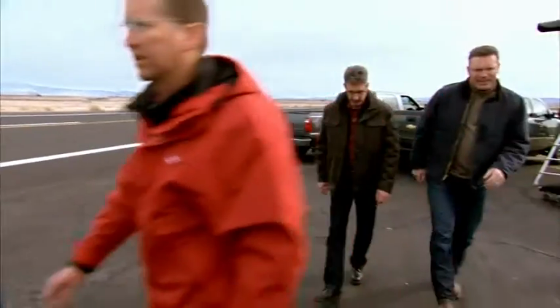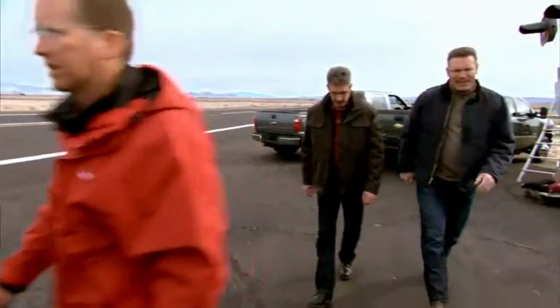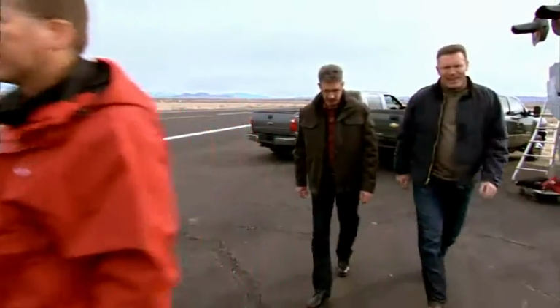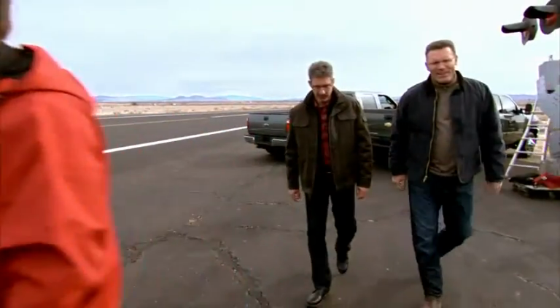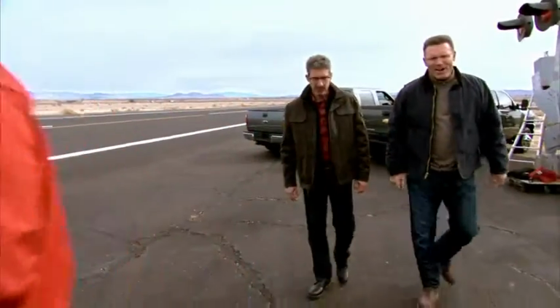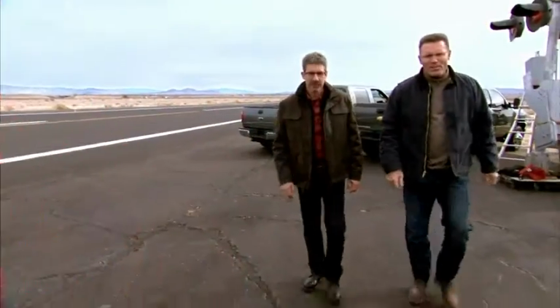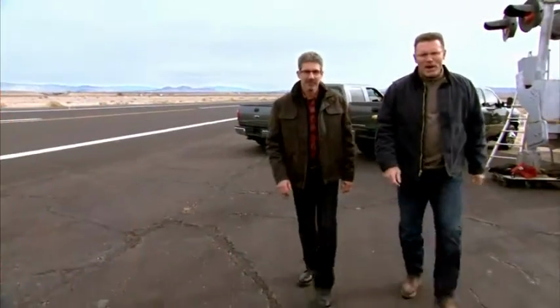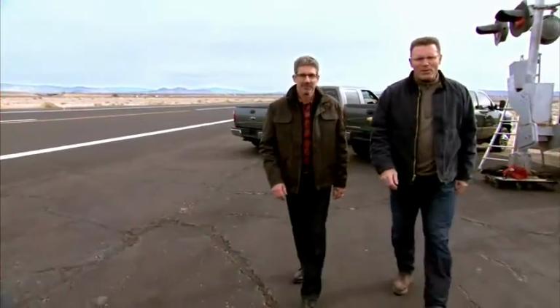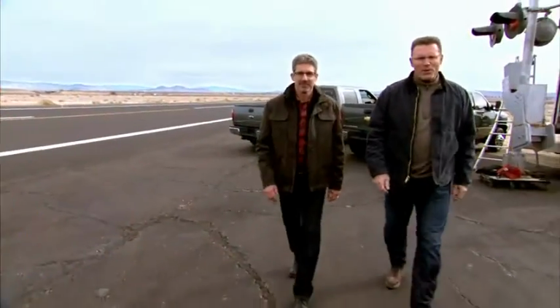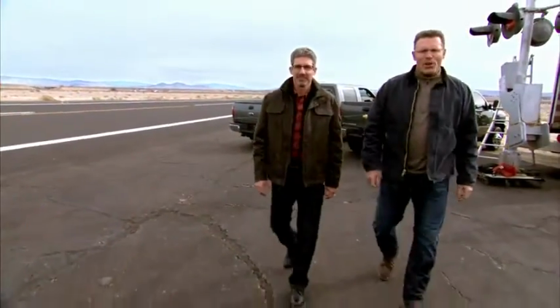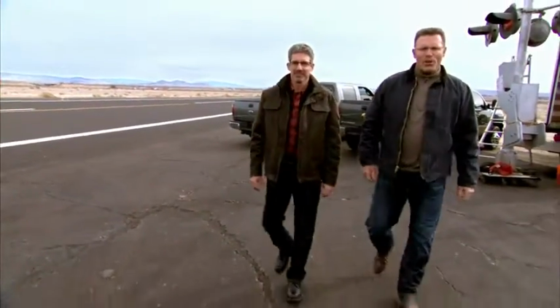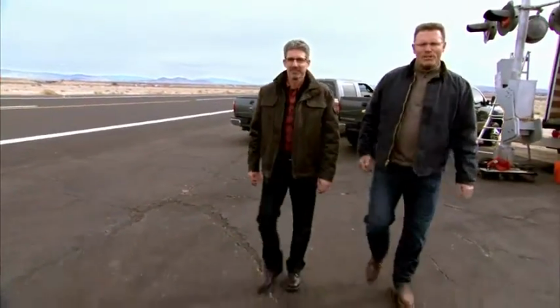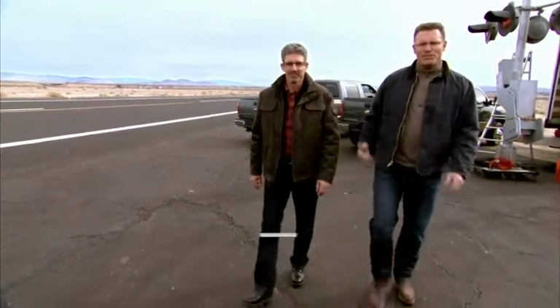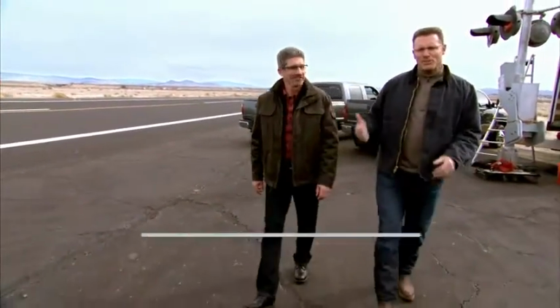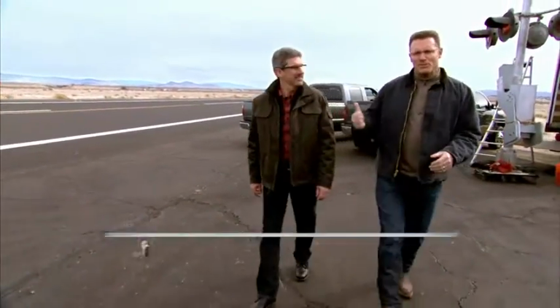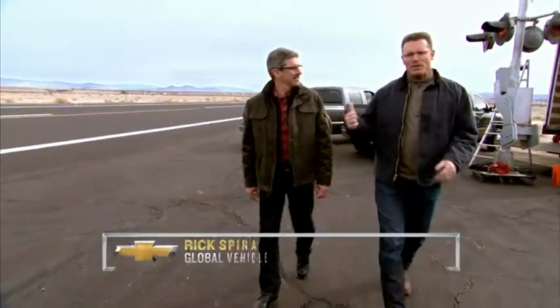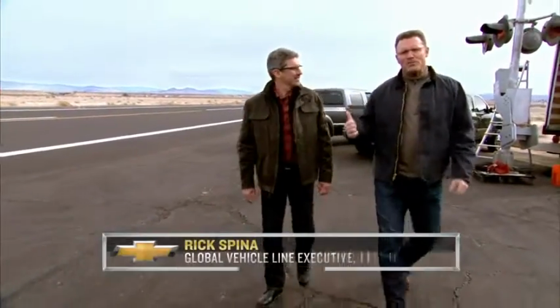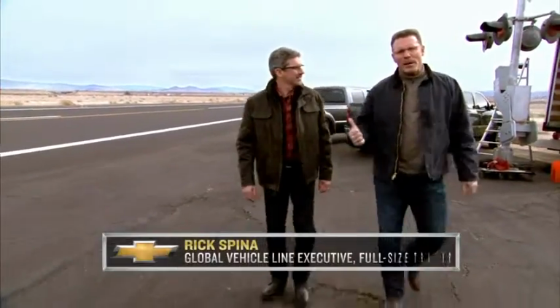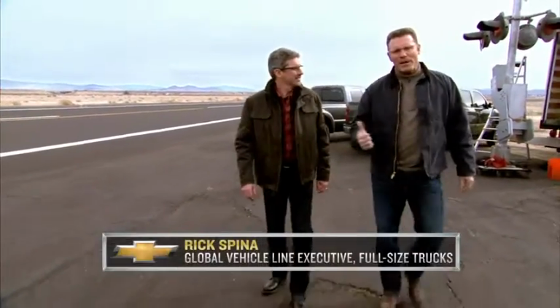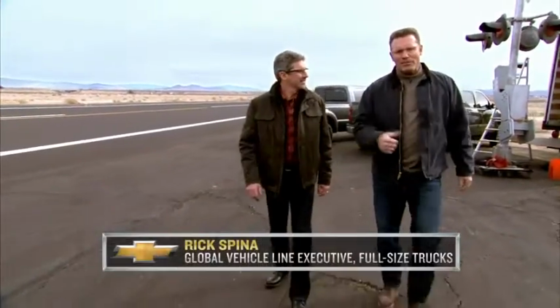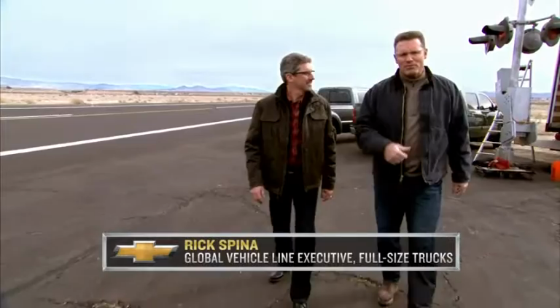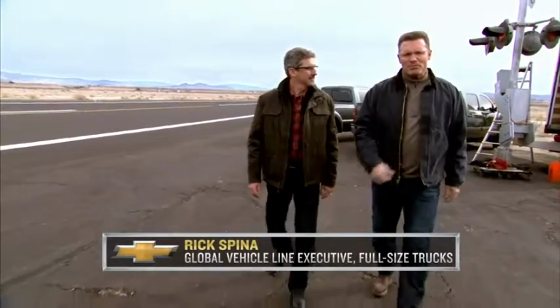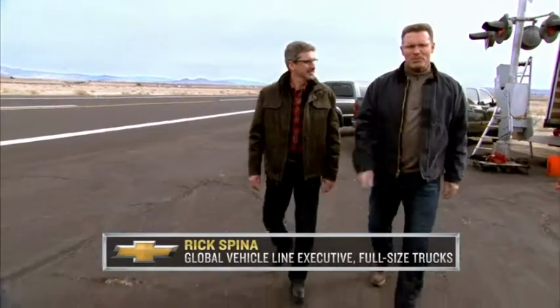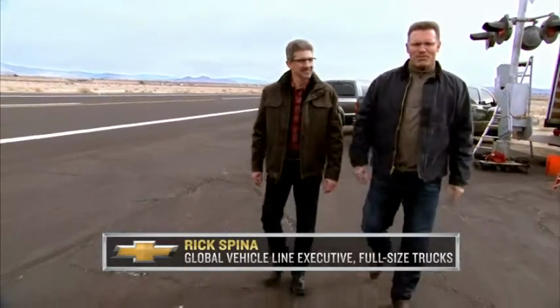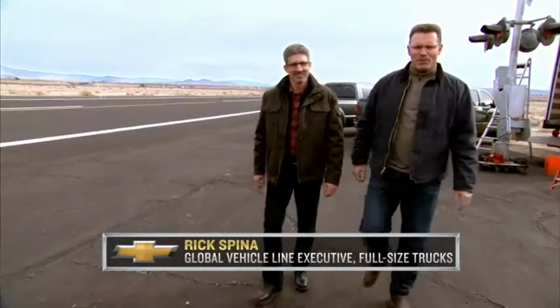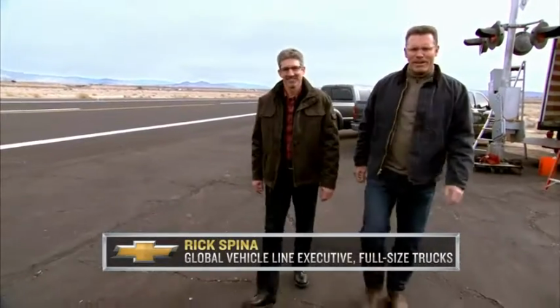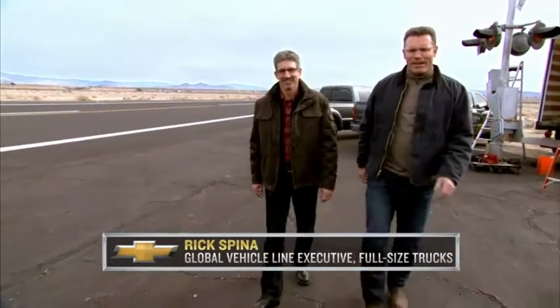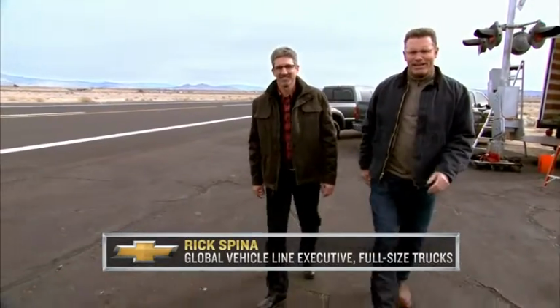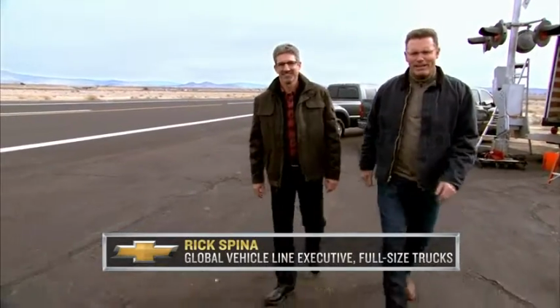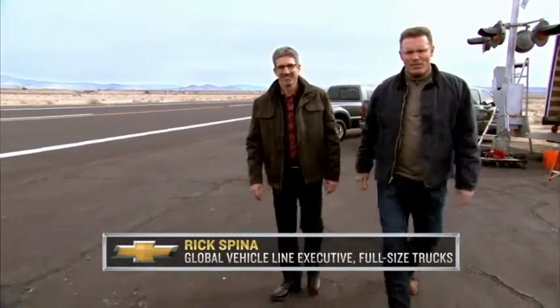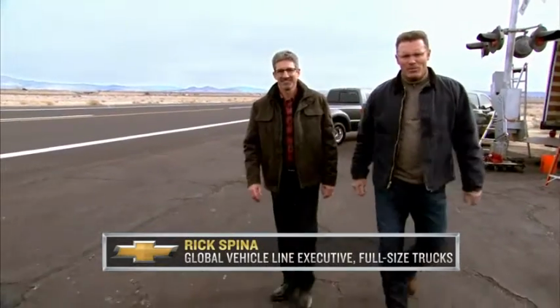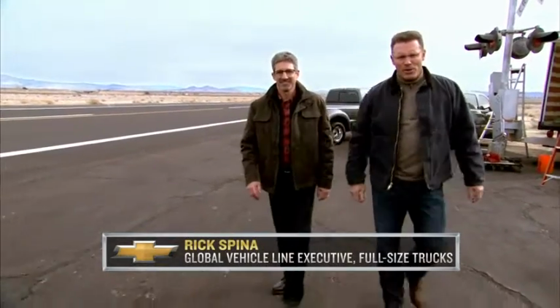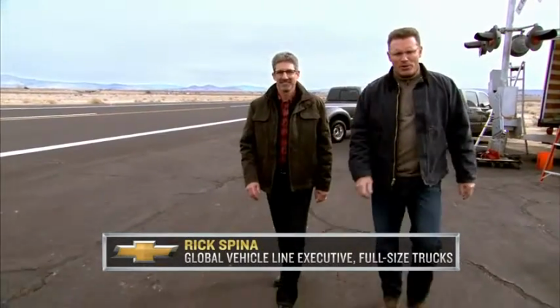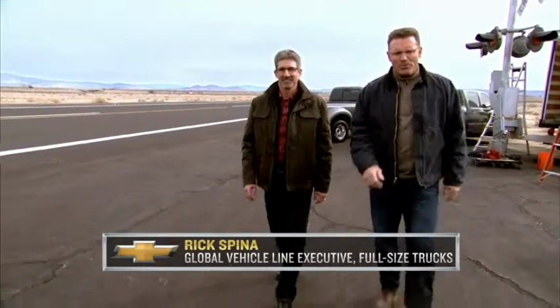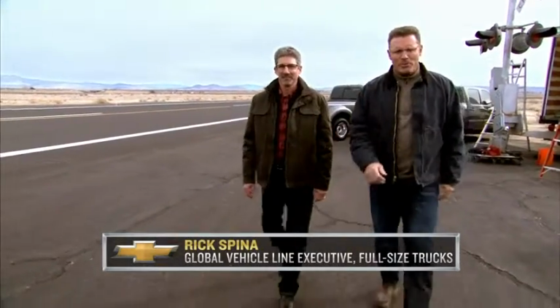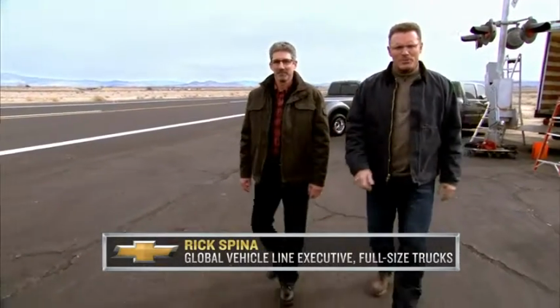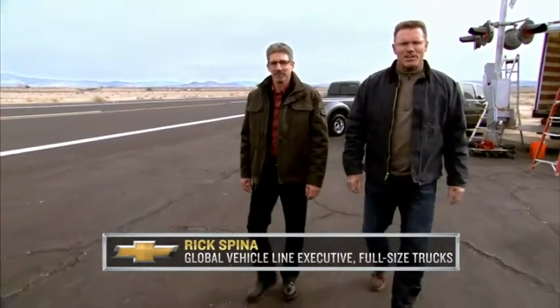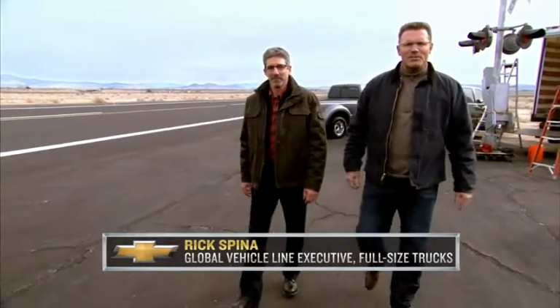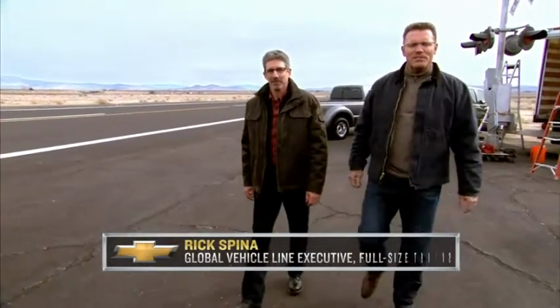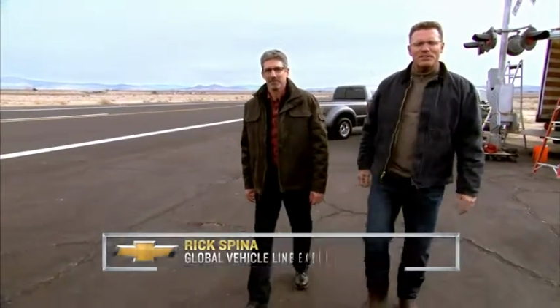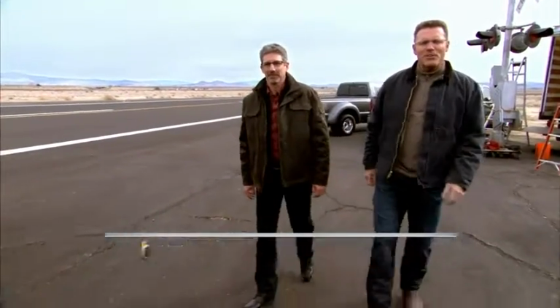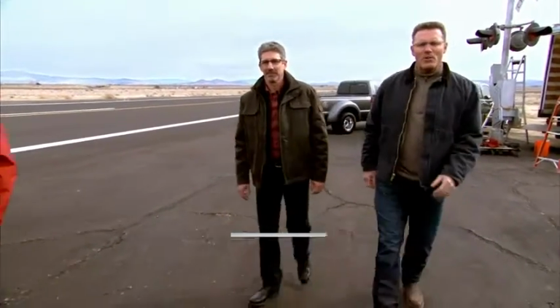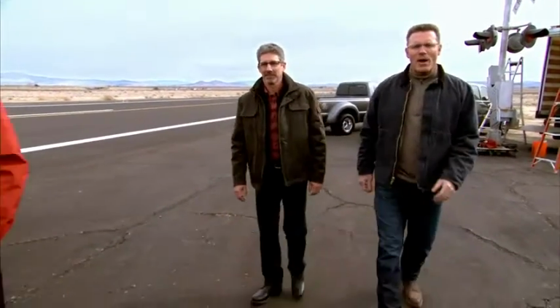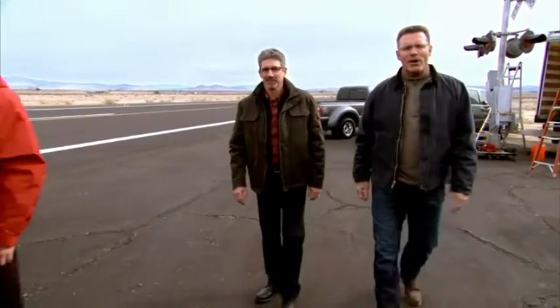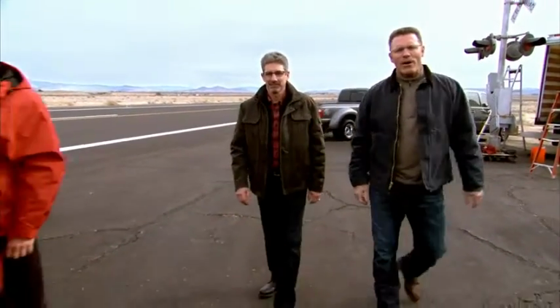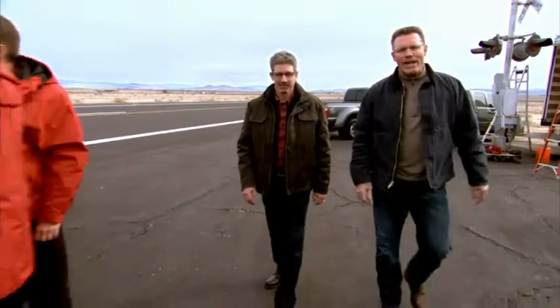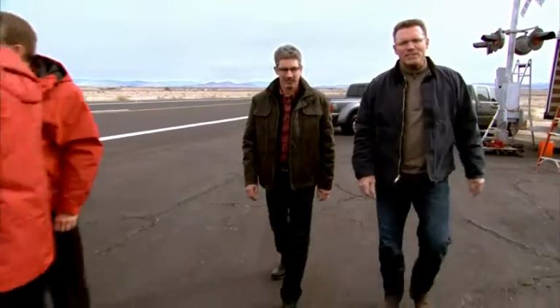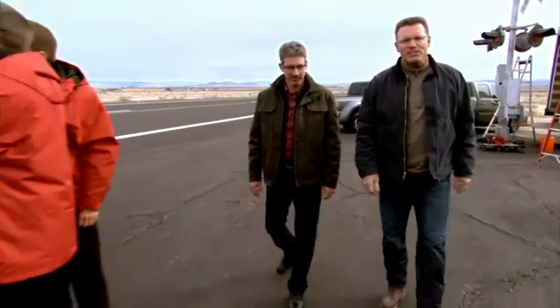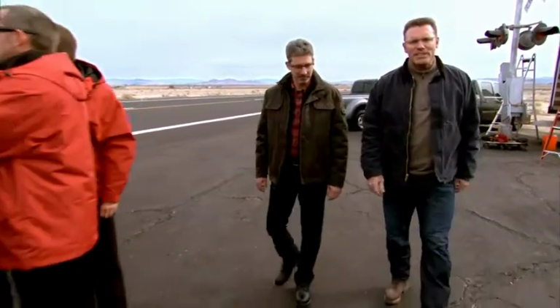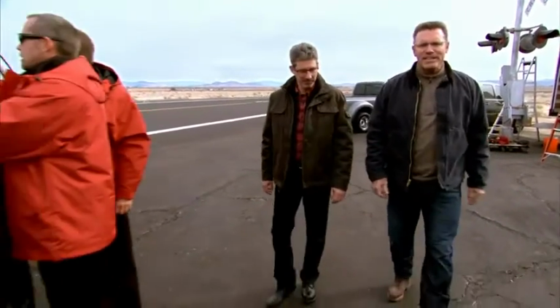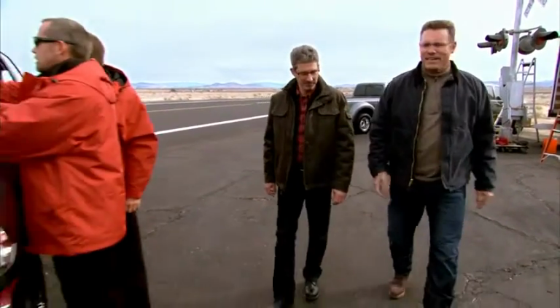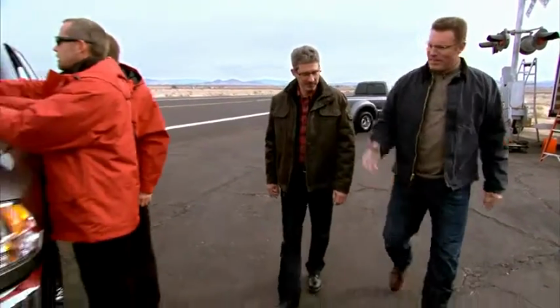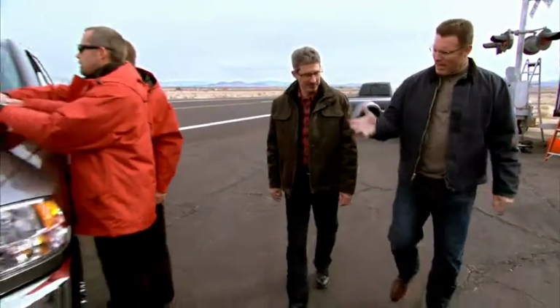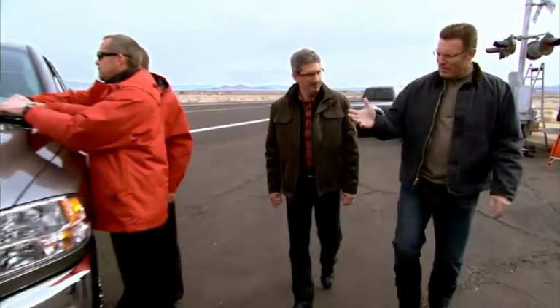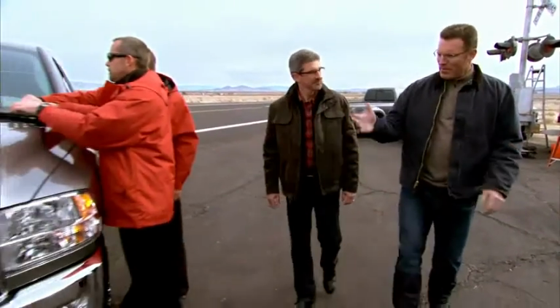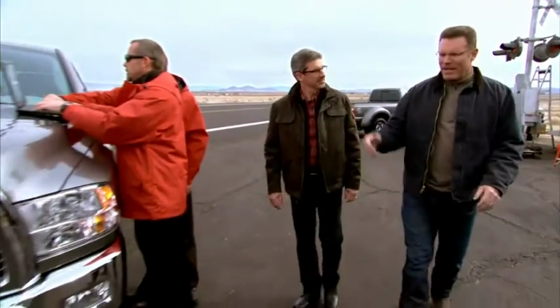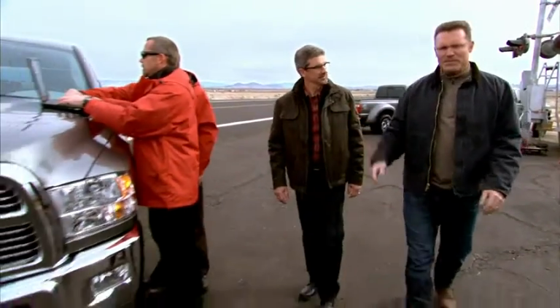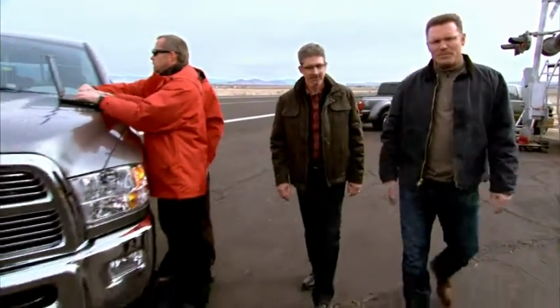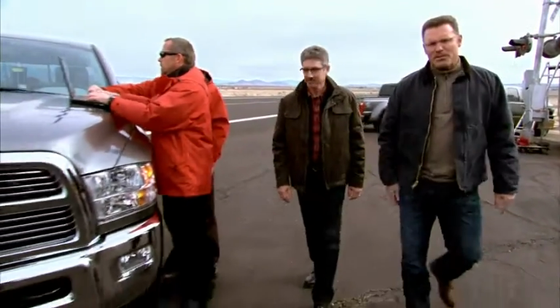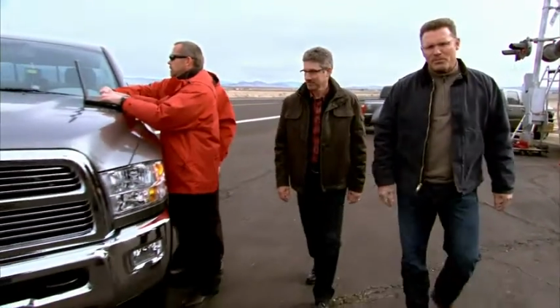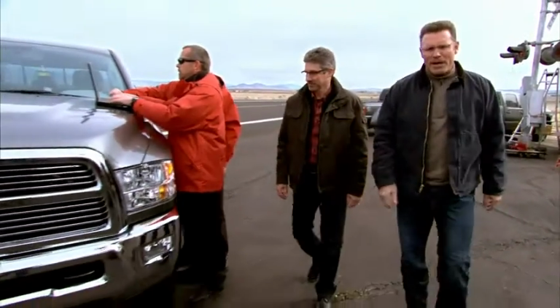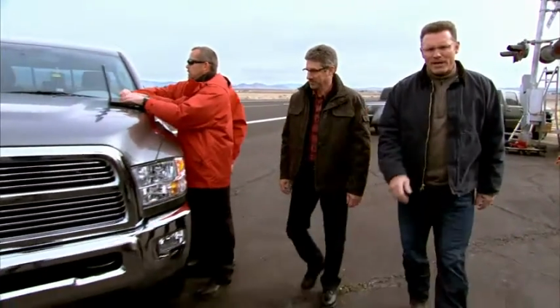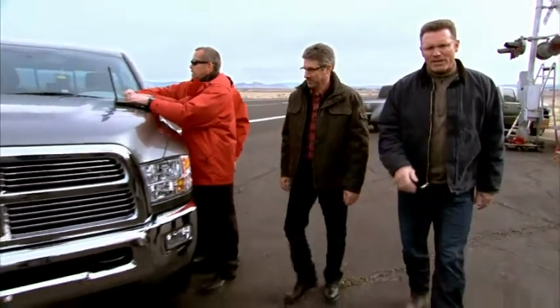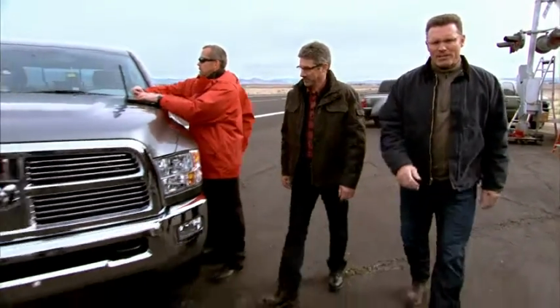Hi there. I'm Howie Long, and this is Rick Spina from Chevrolet. We're here to put the Chevy Silverado HD up against its competitors.